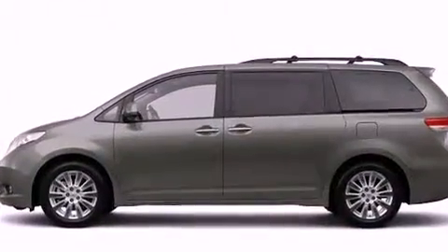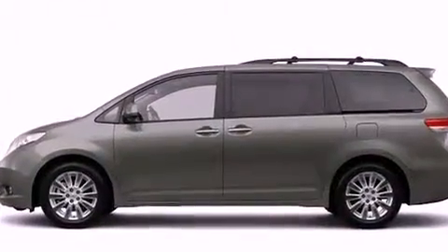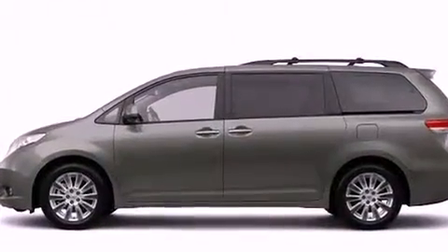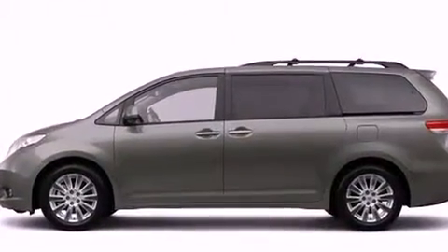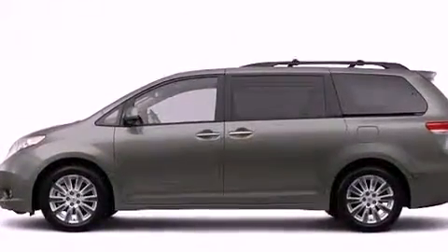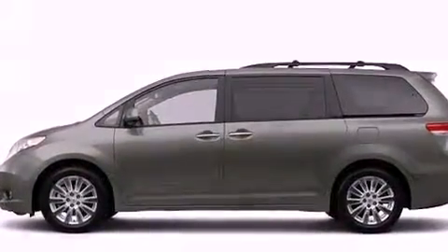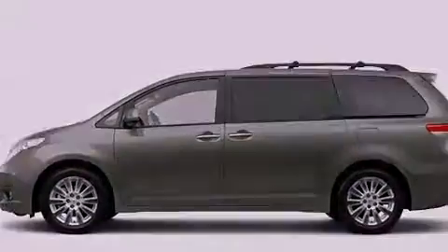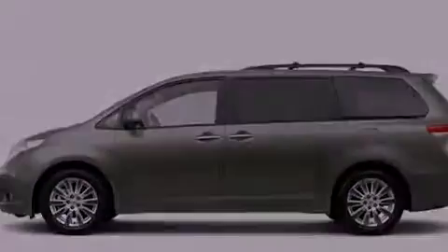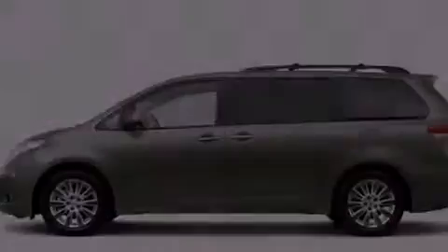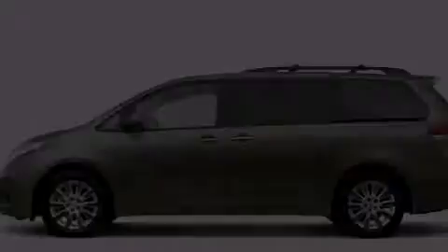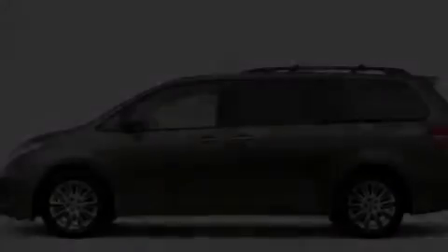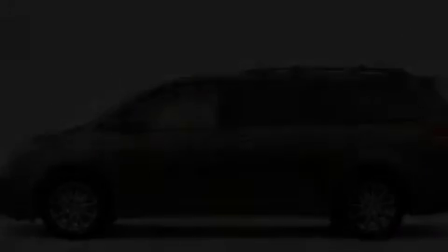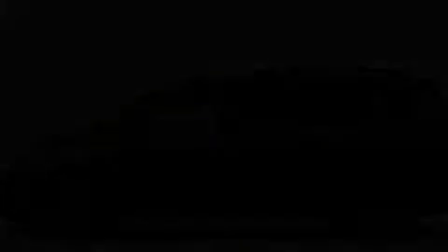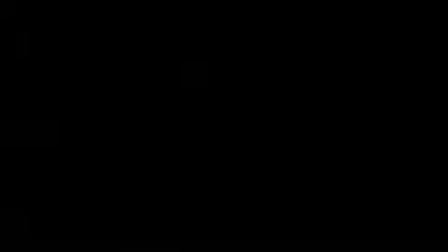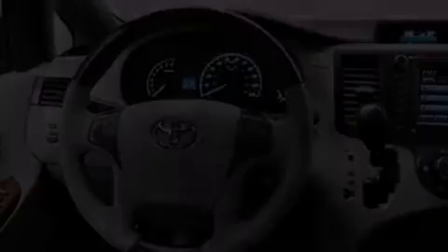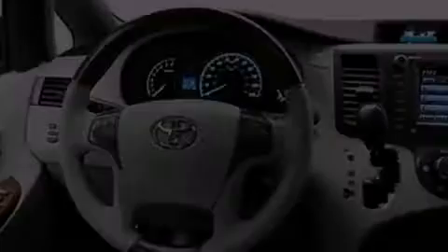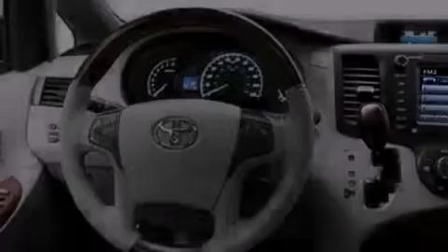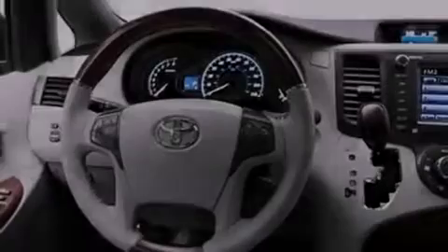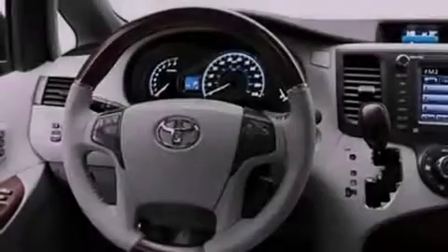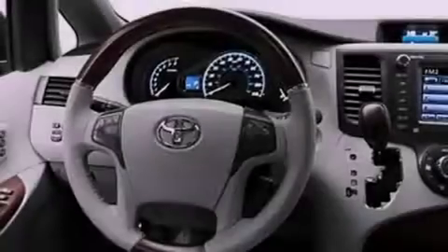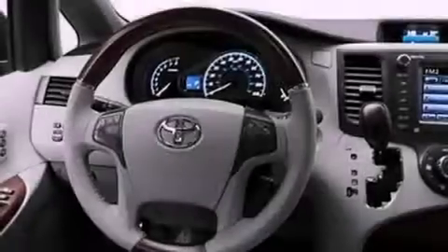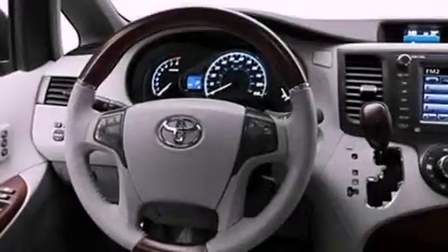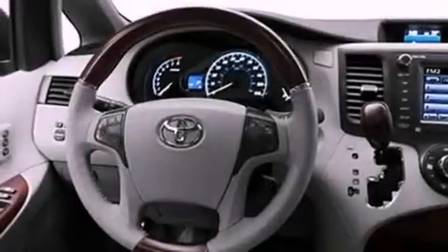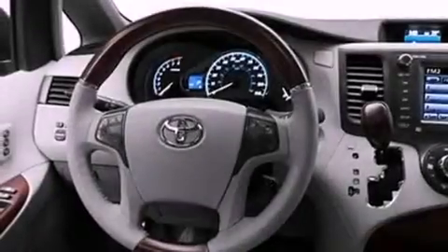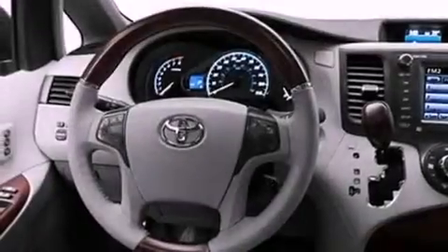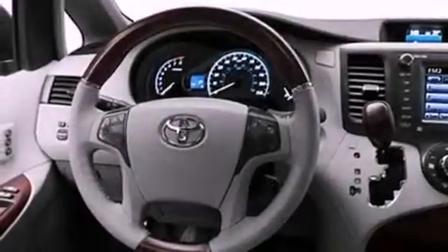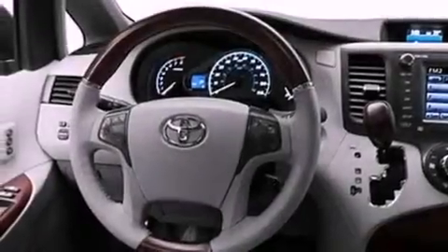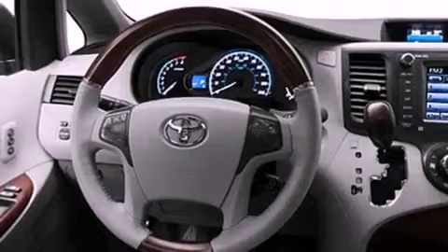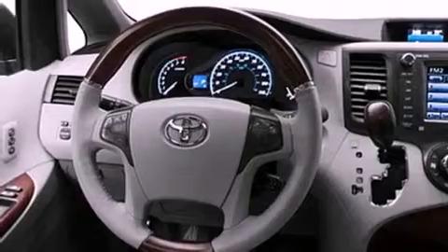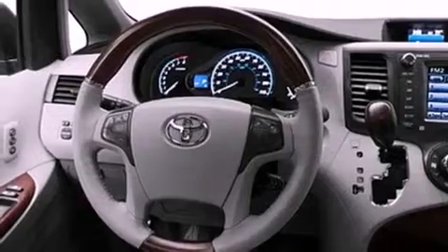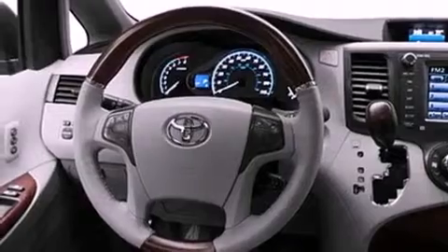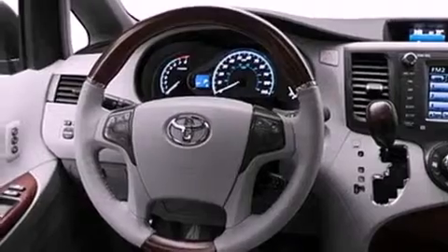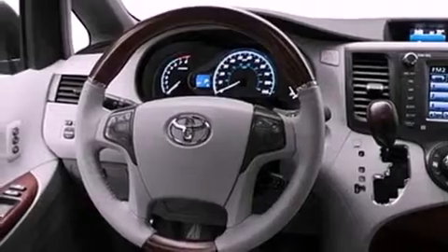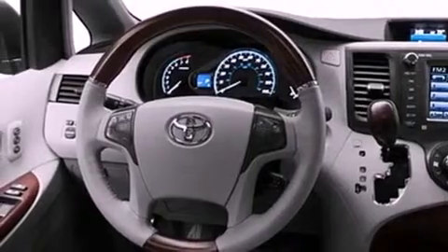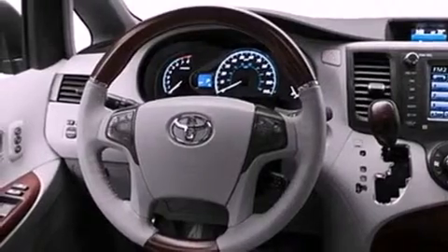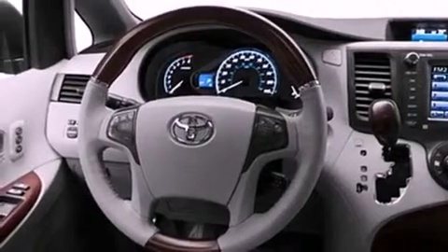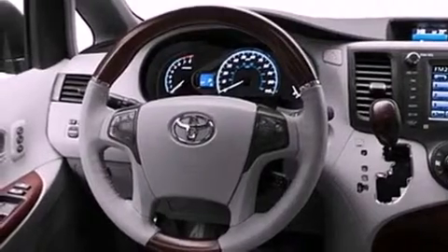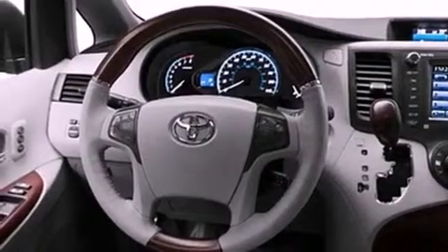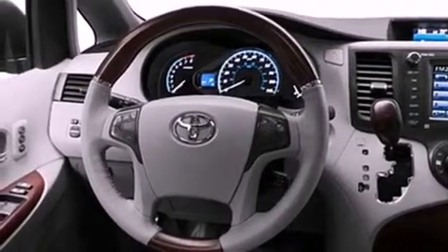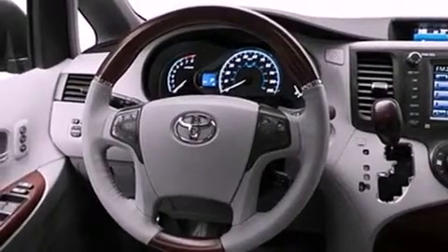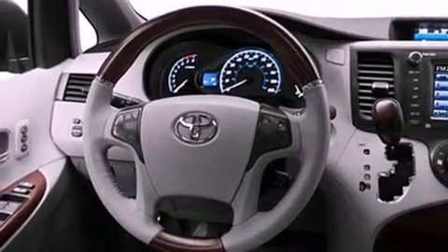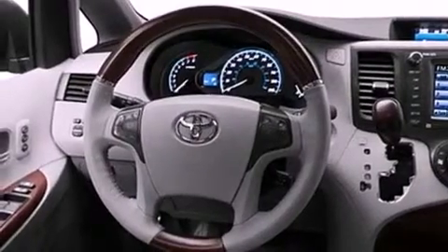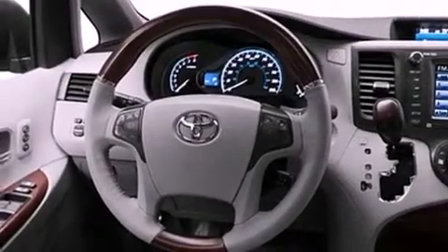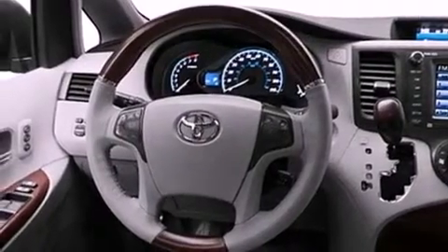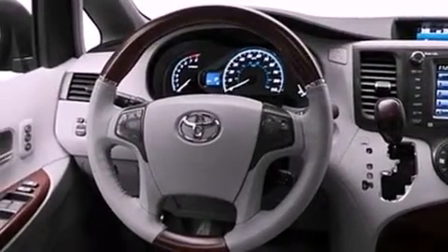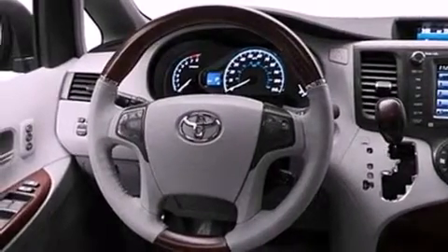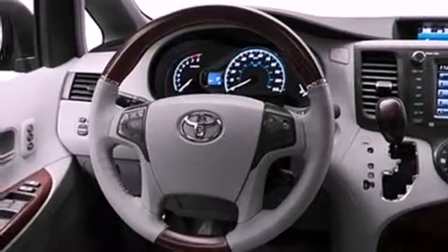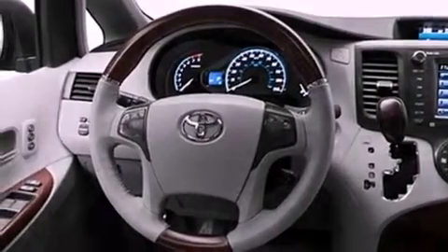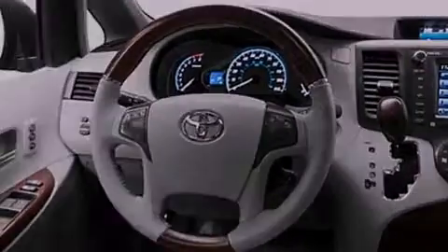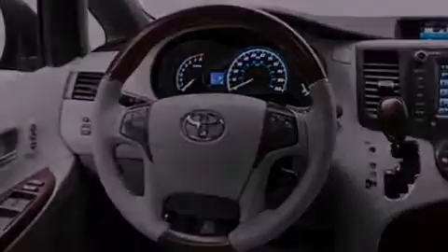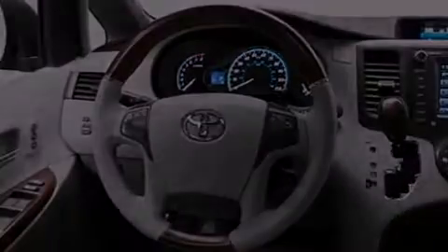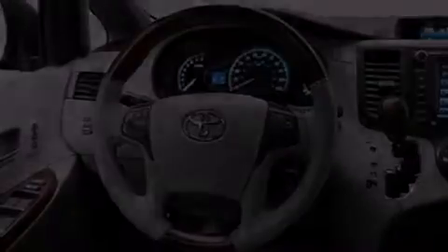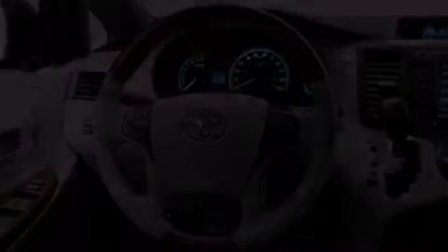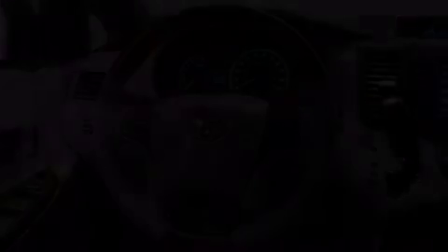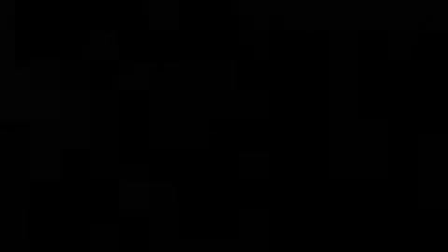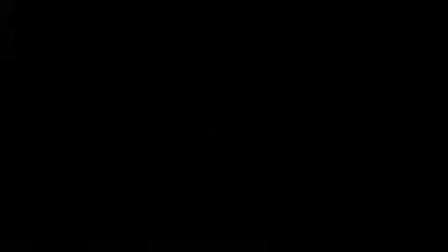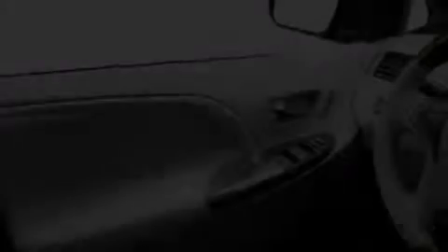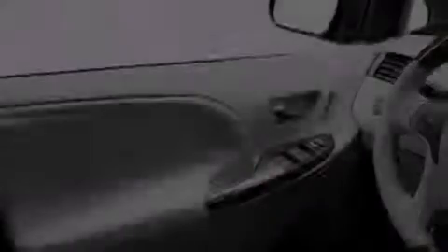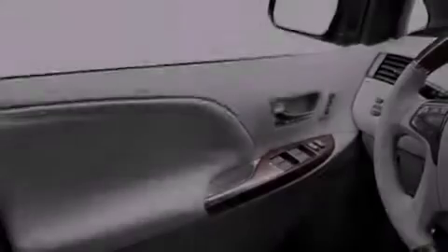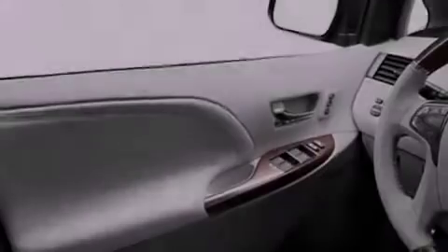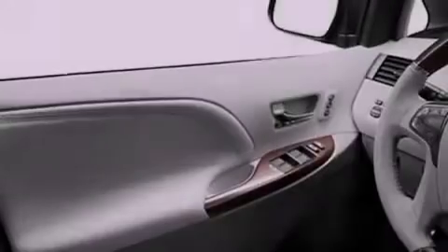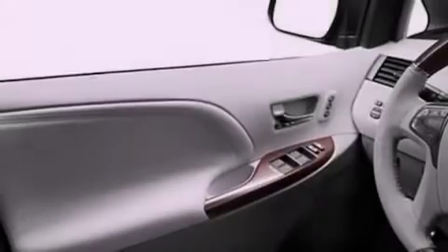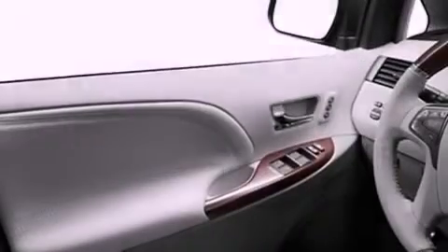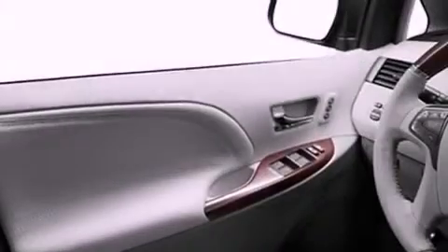Its top features include a navigation system, a rearview camera, traction control and stability control systems.